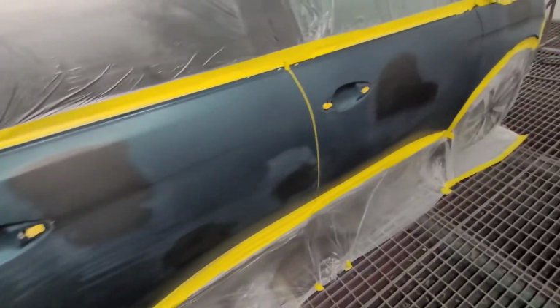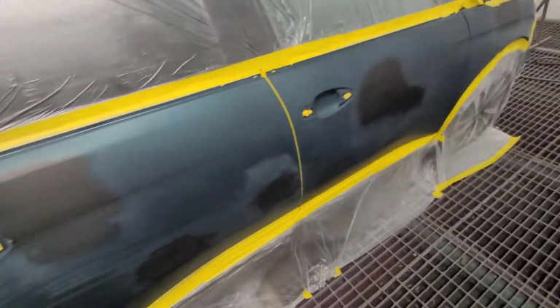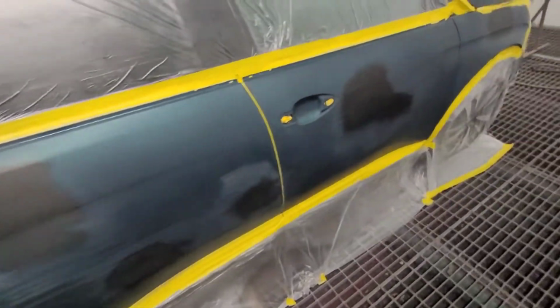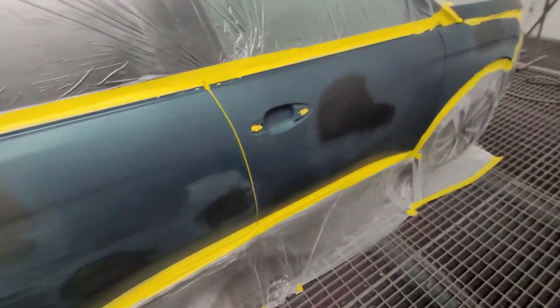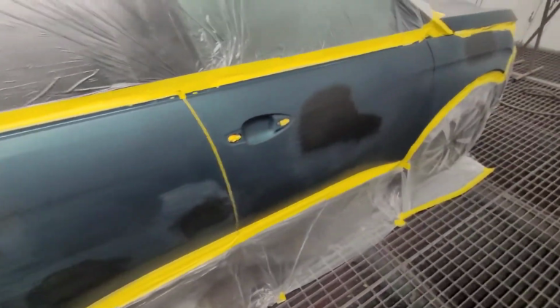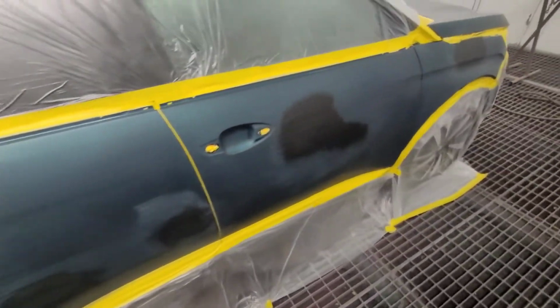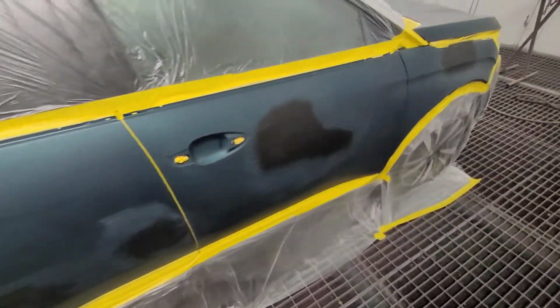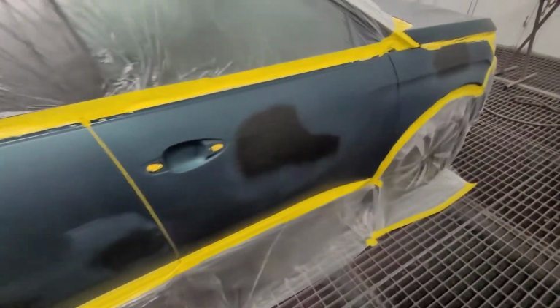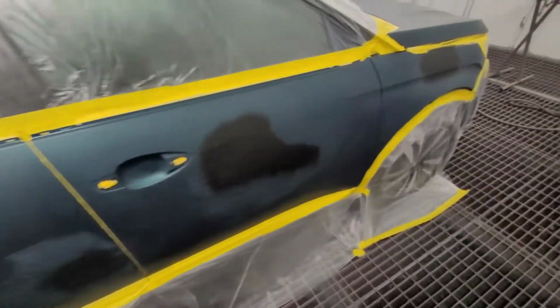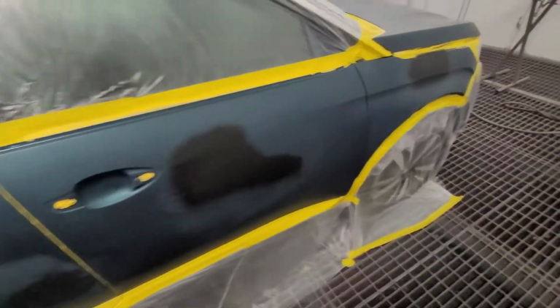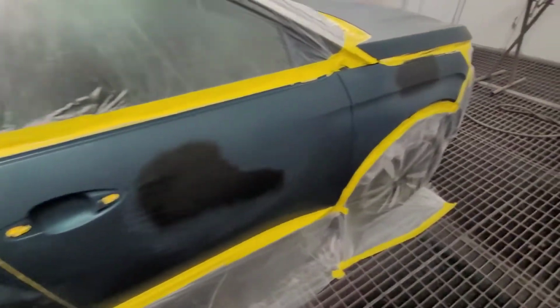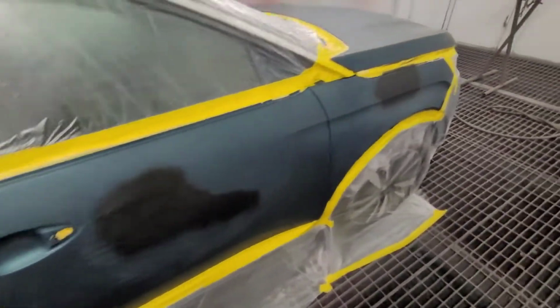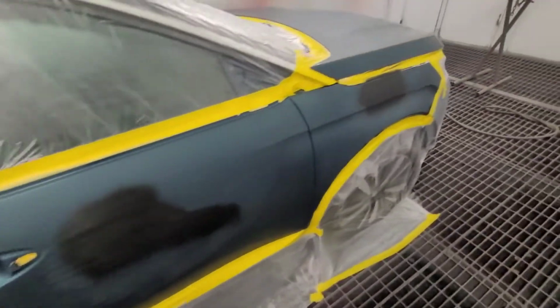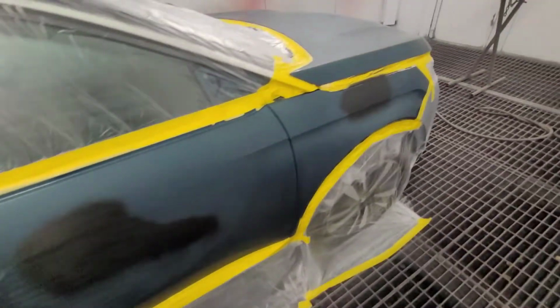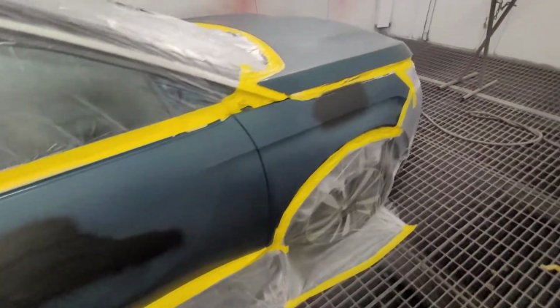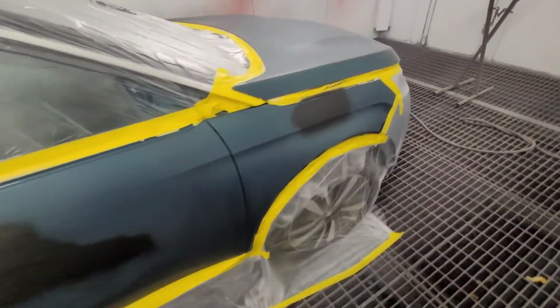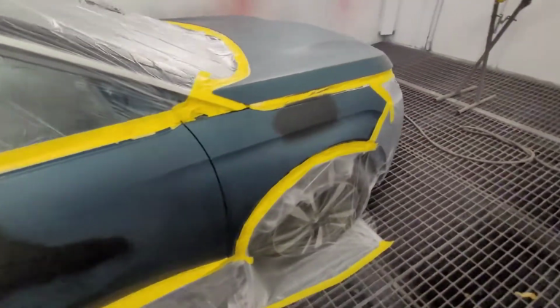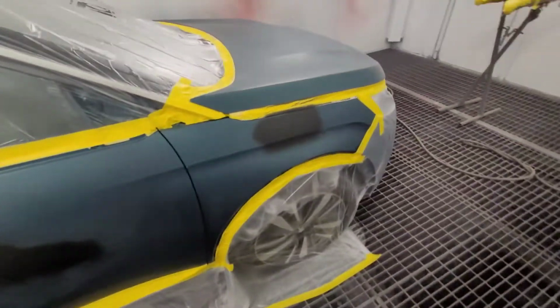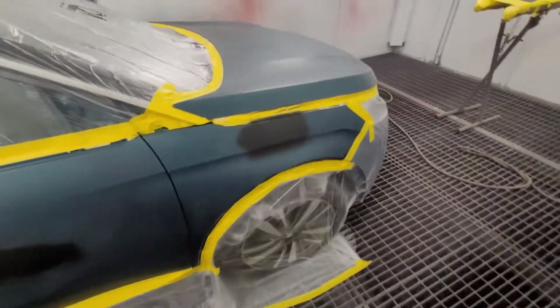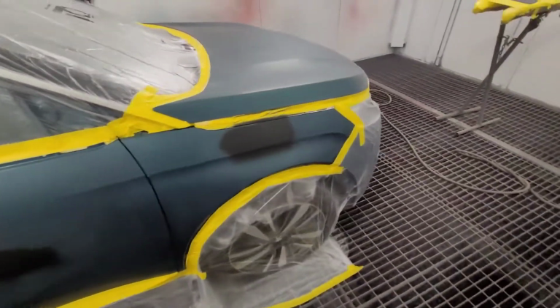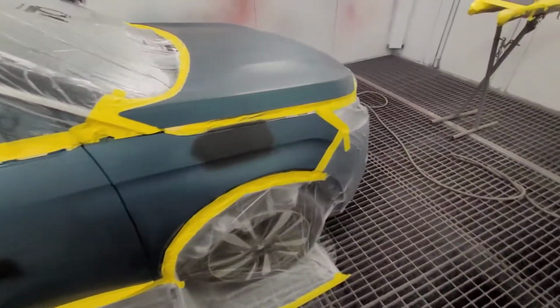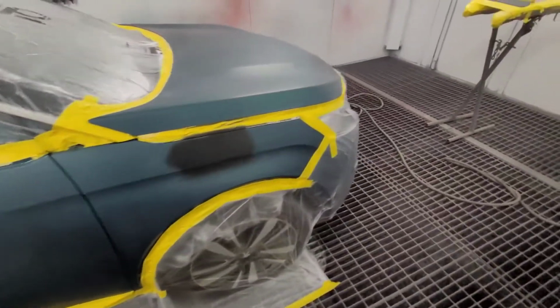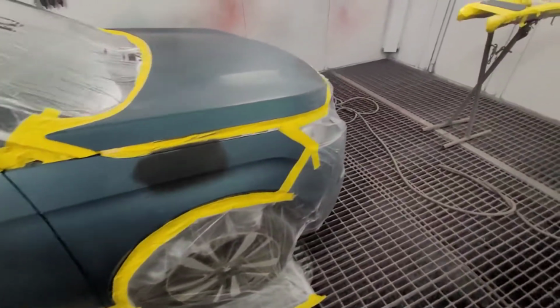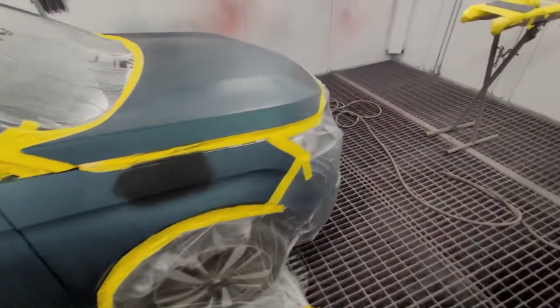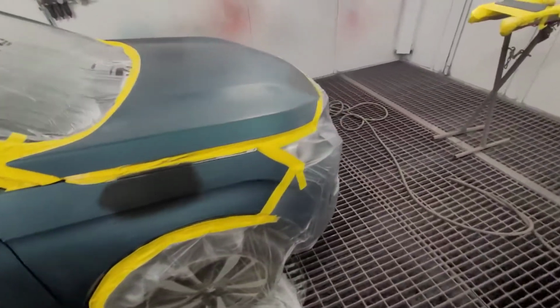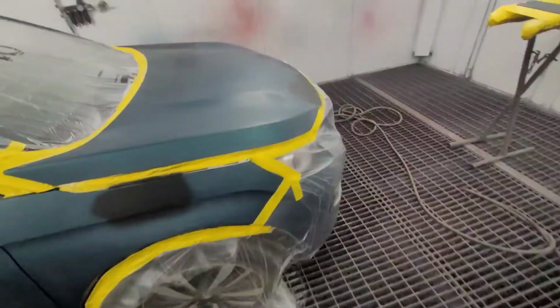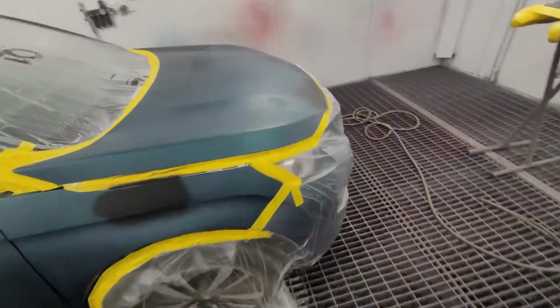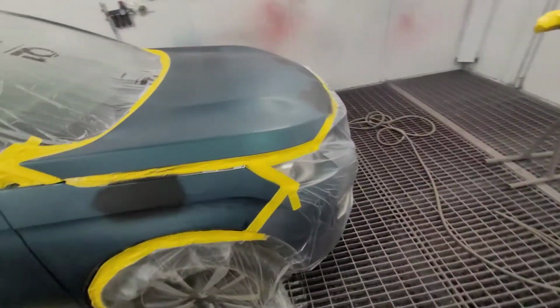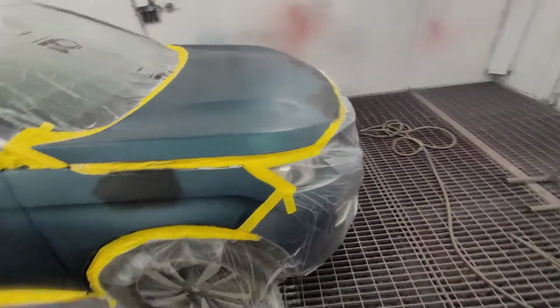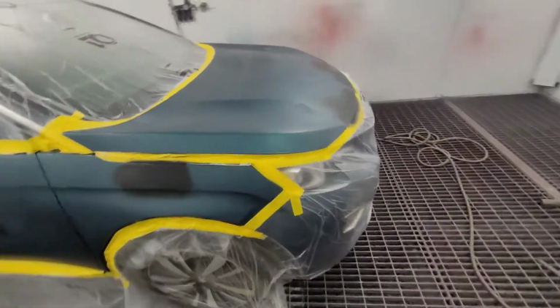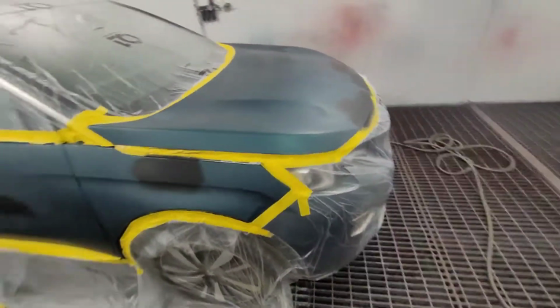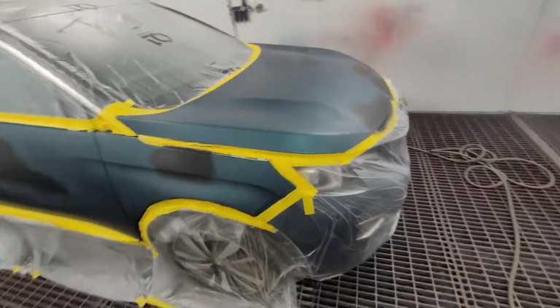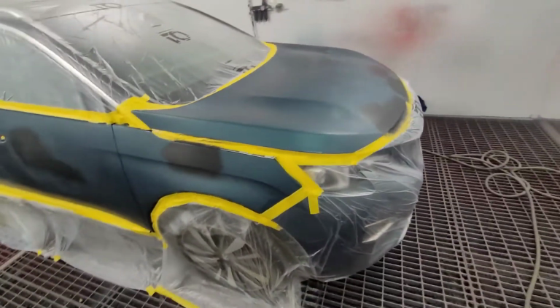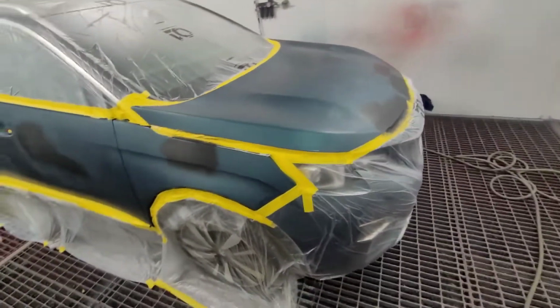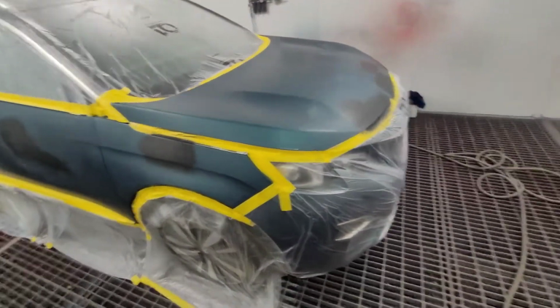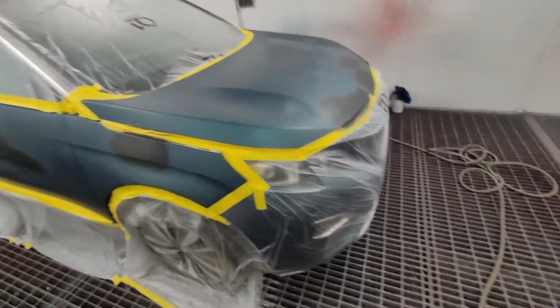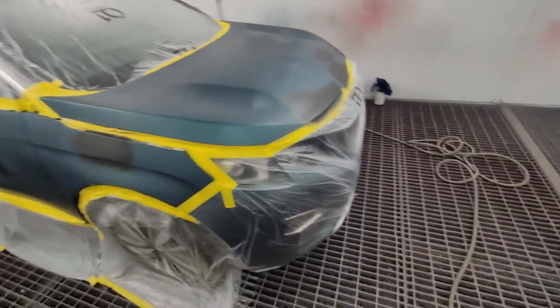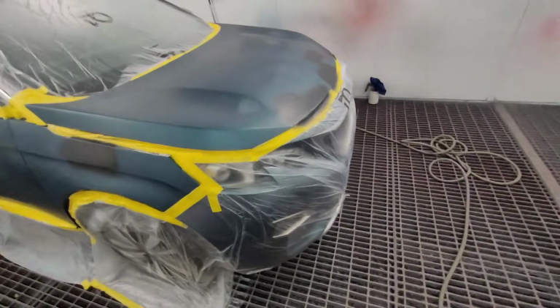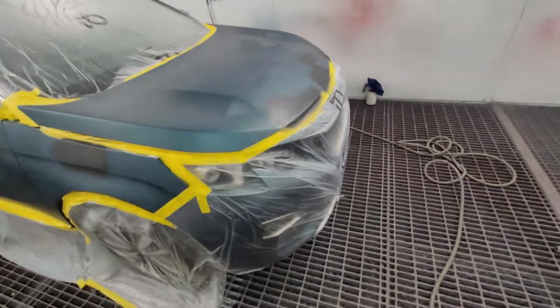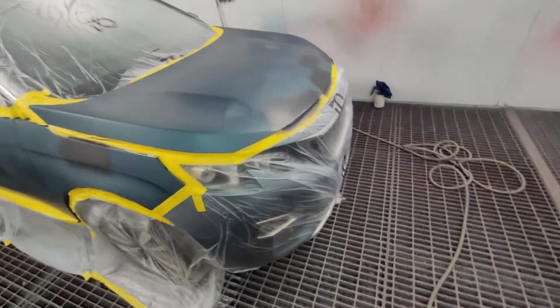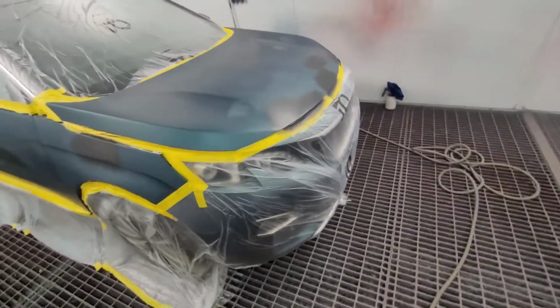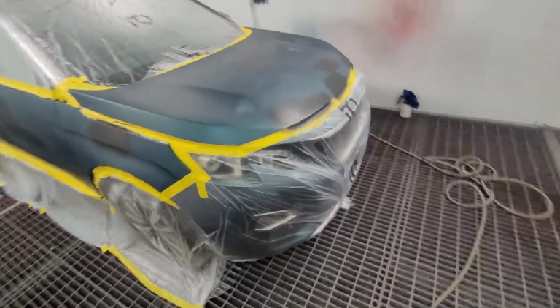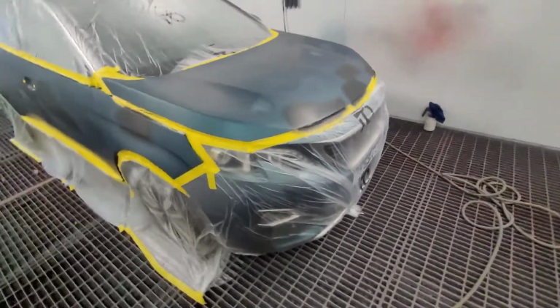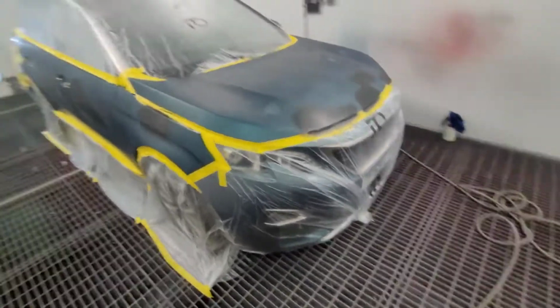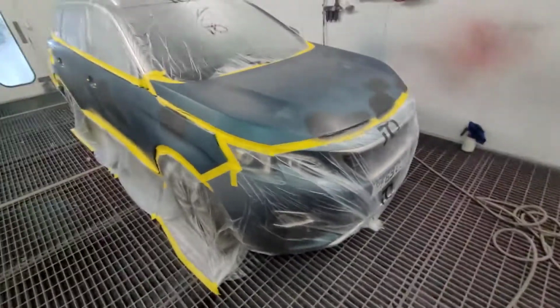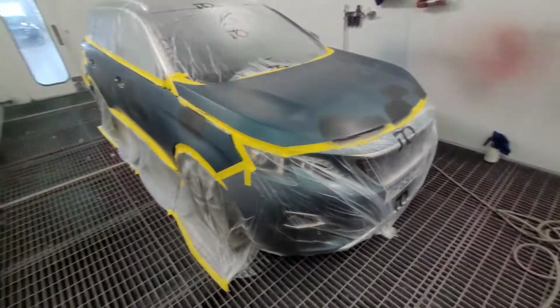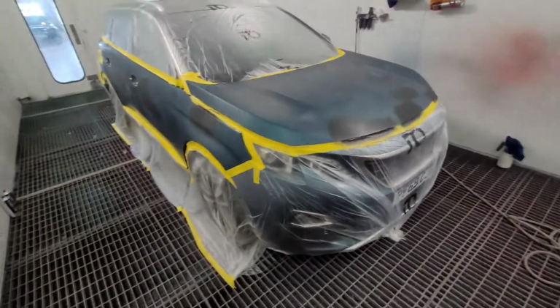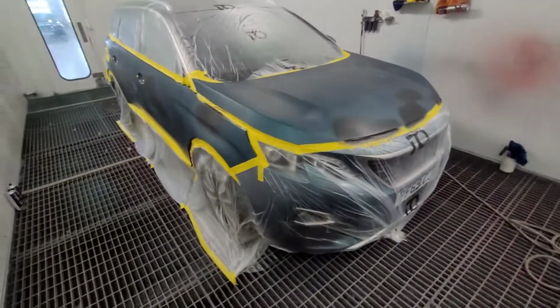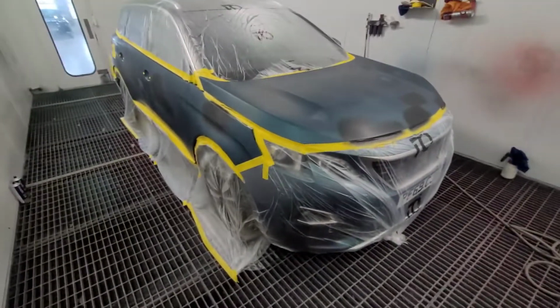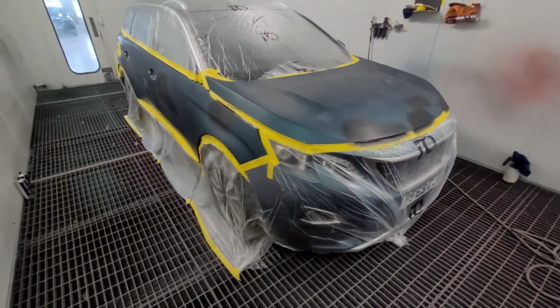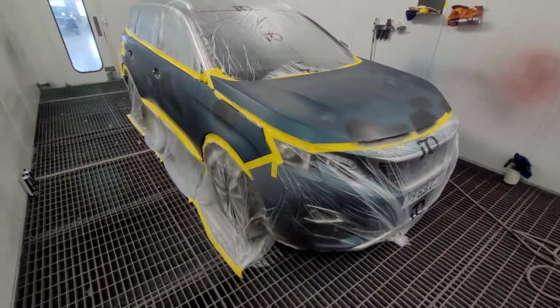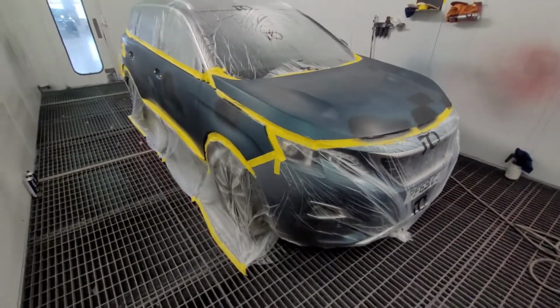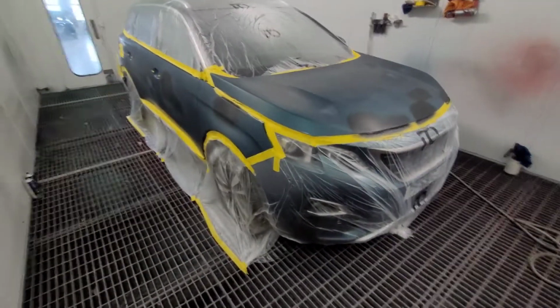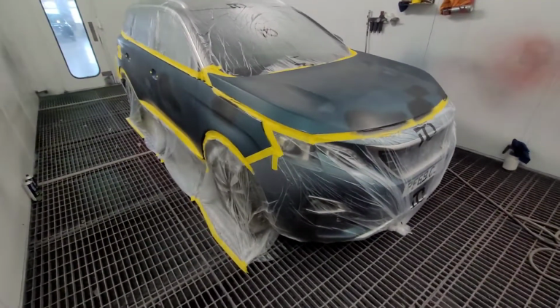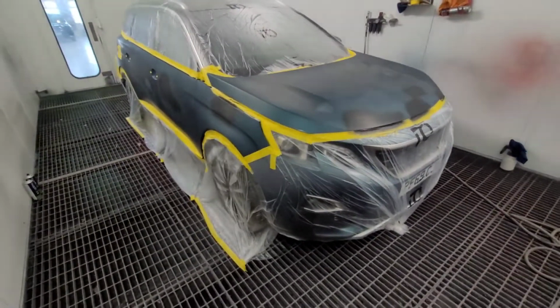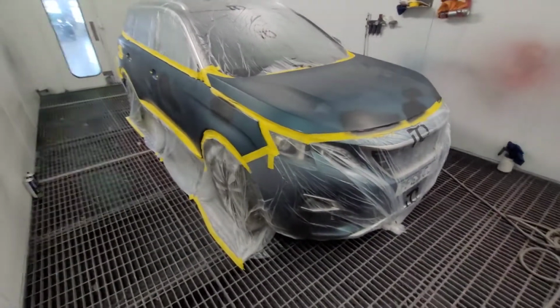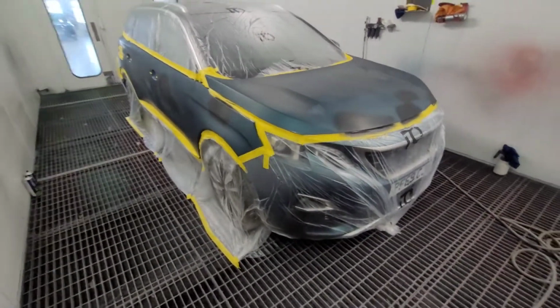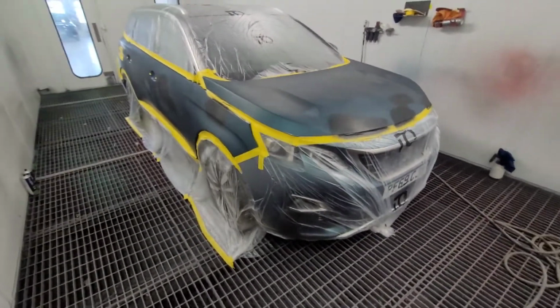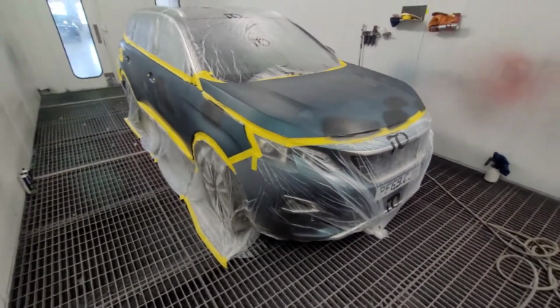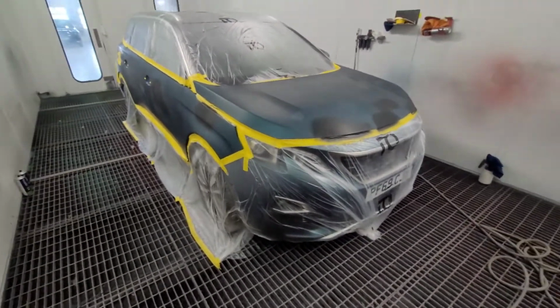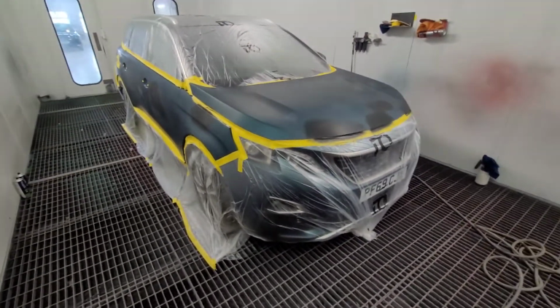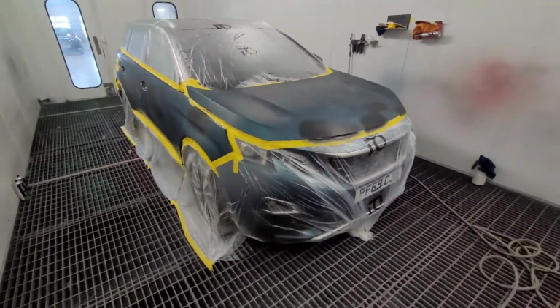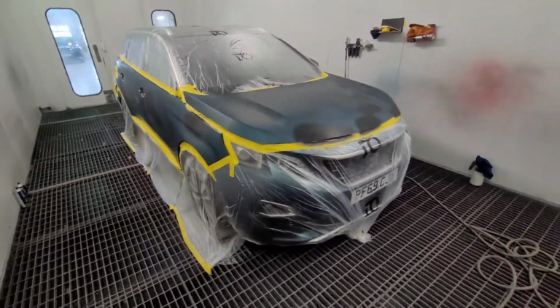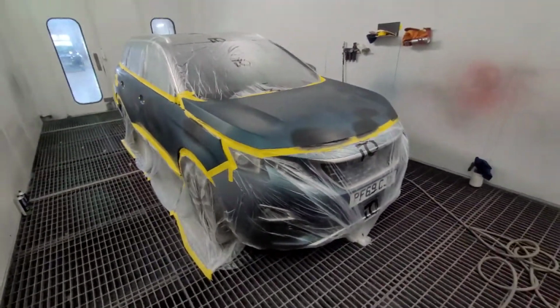So yeah, I'll baste this up. I'll show you once I've basted it — see how close I am with the colour.